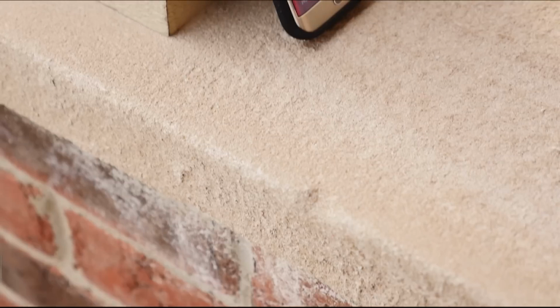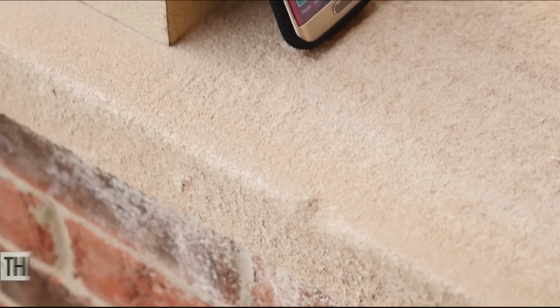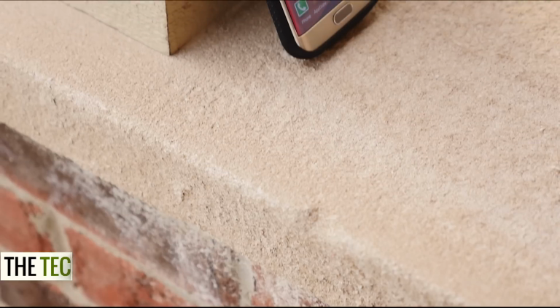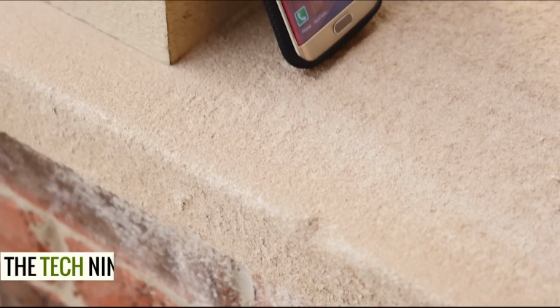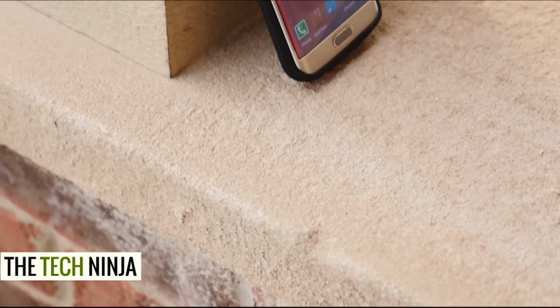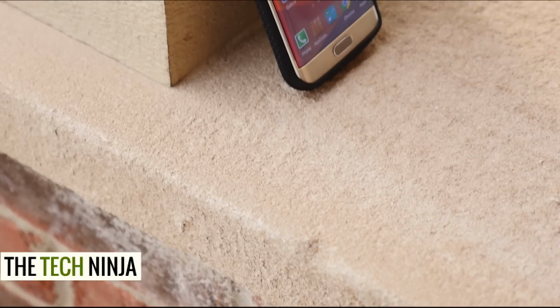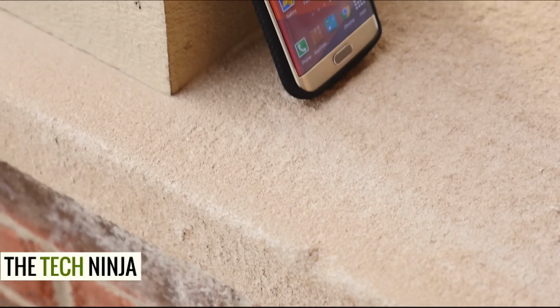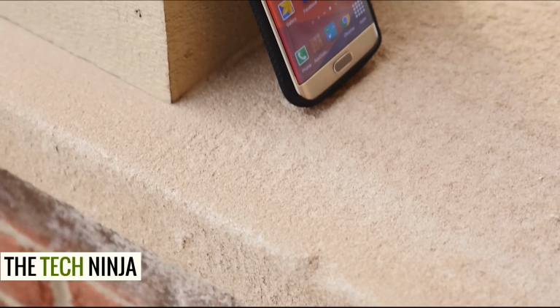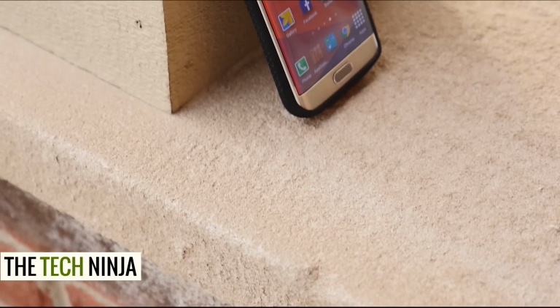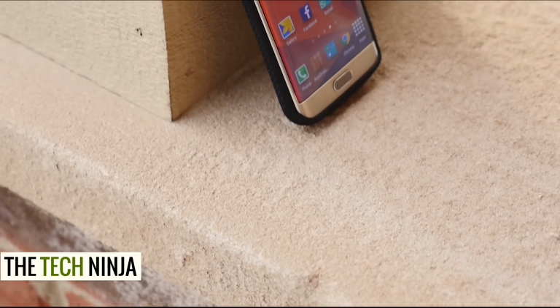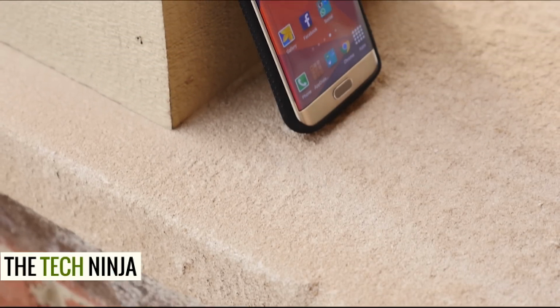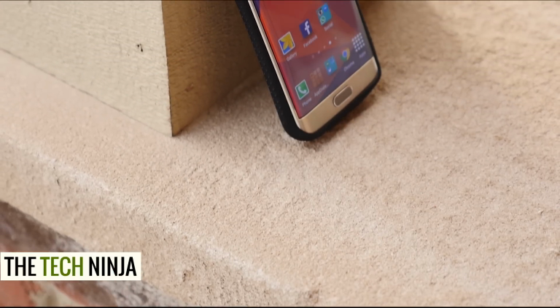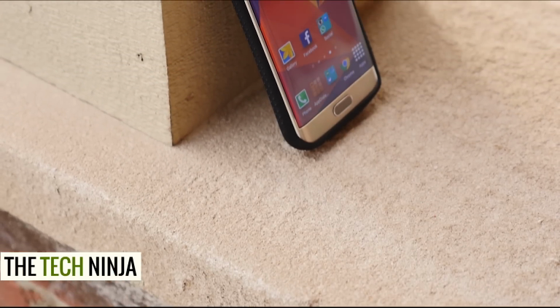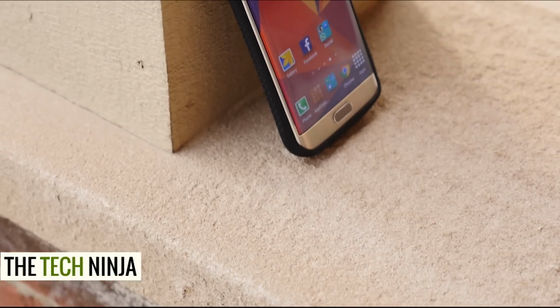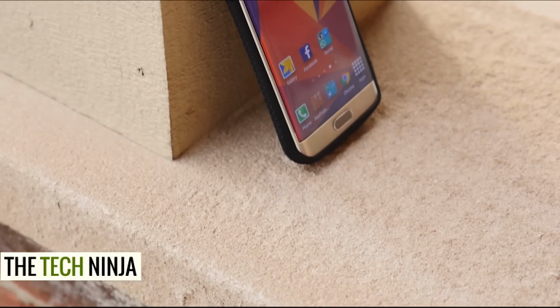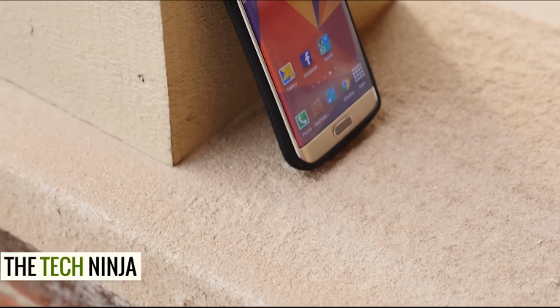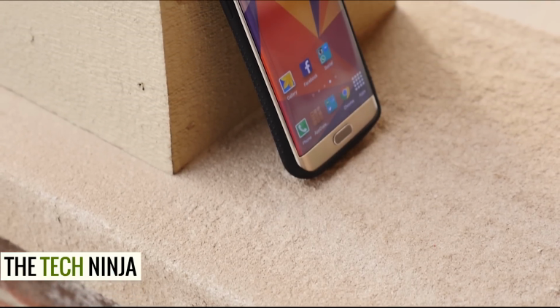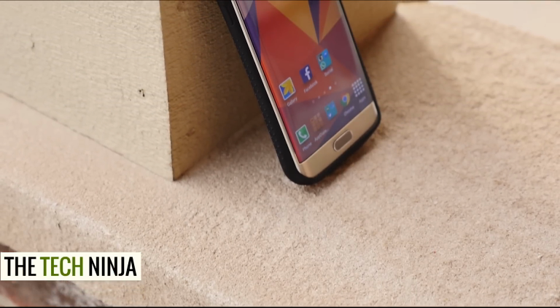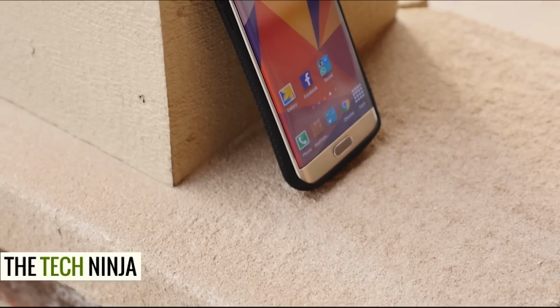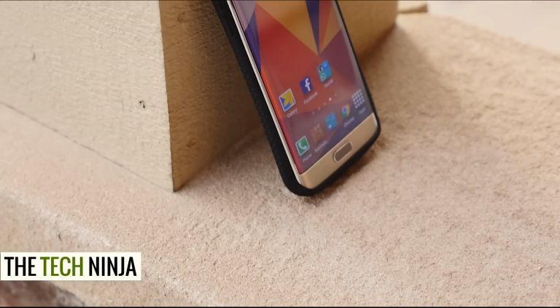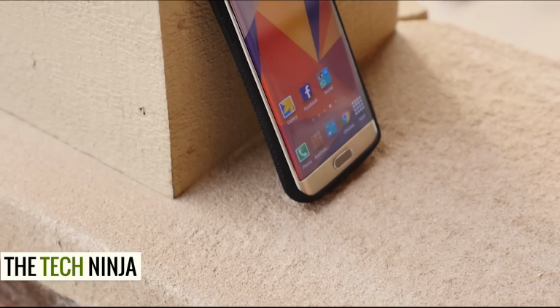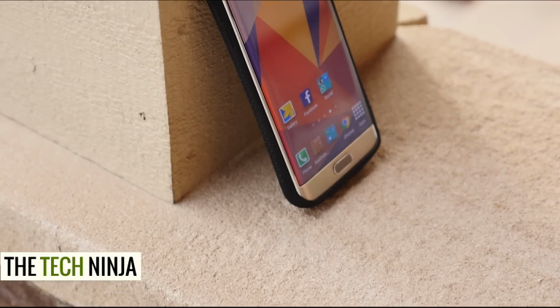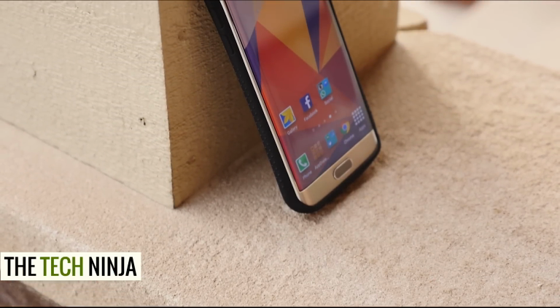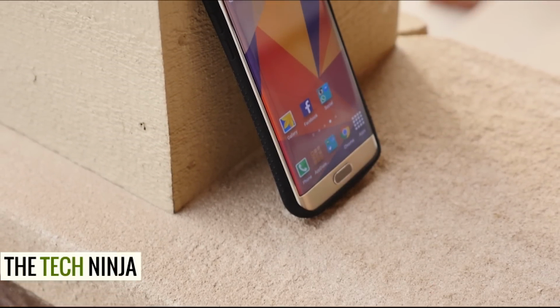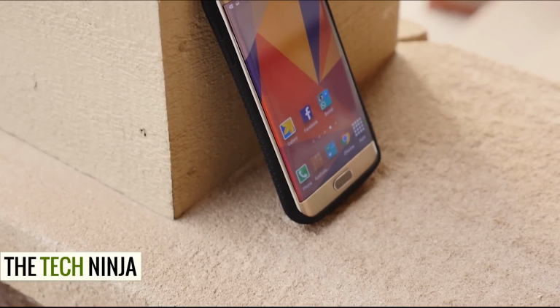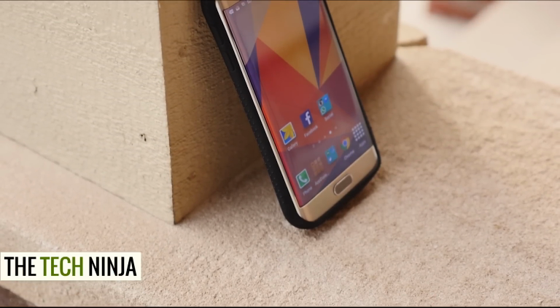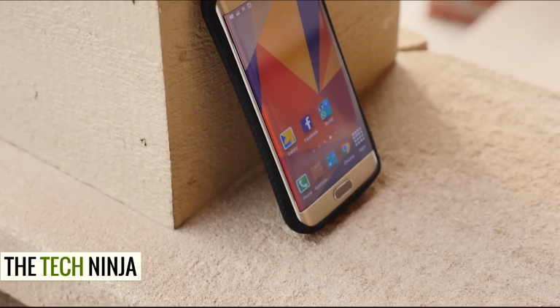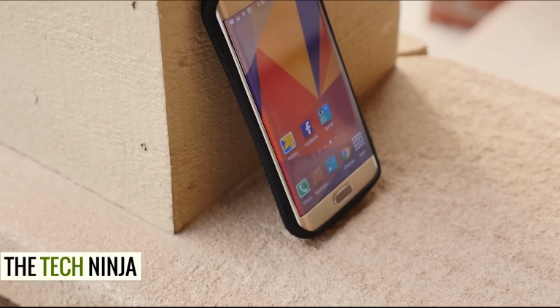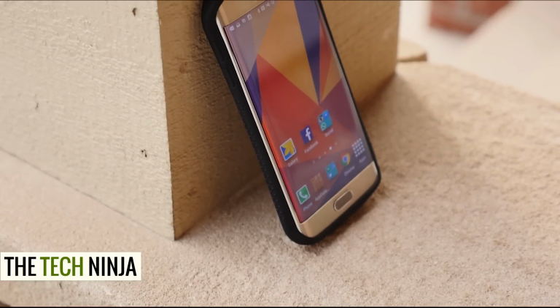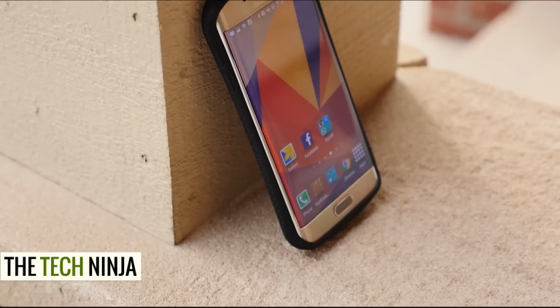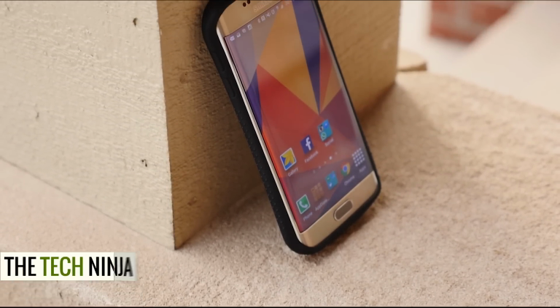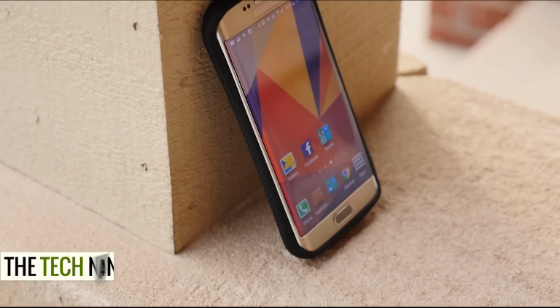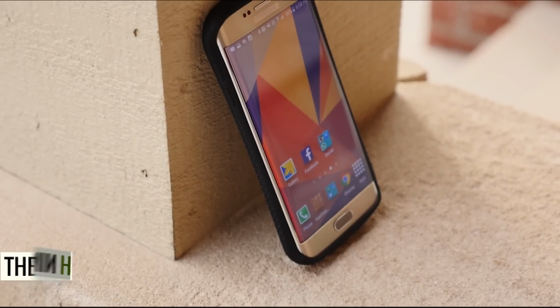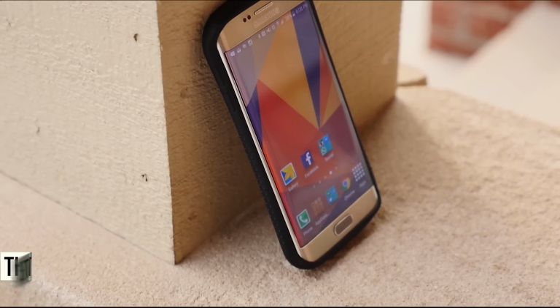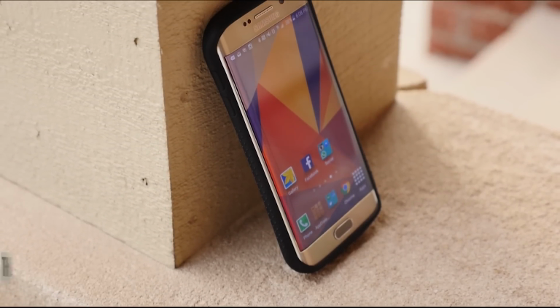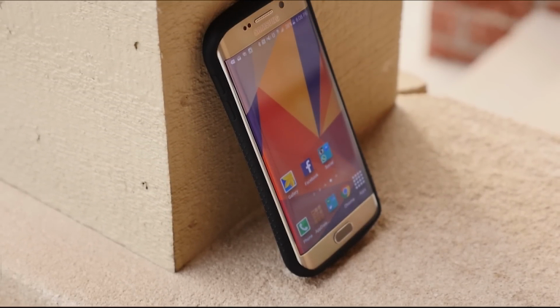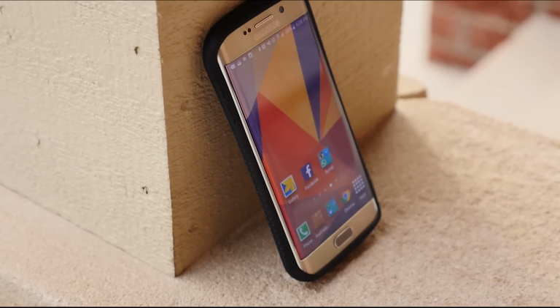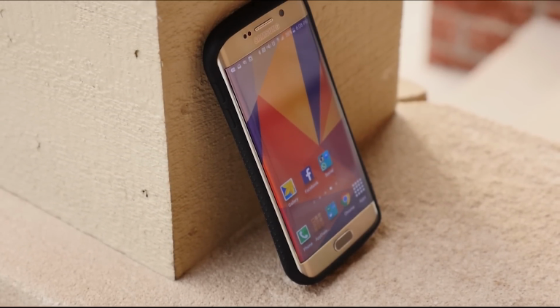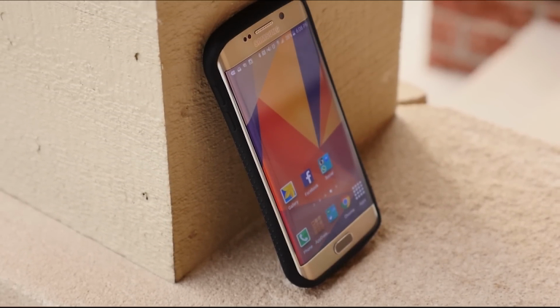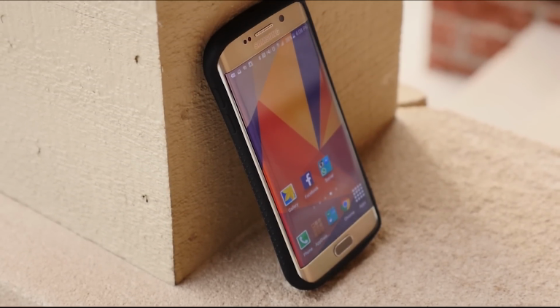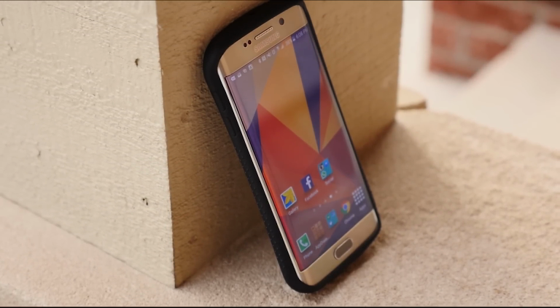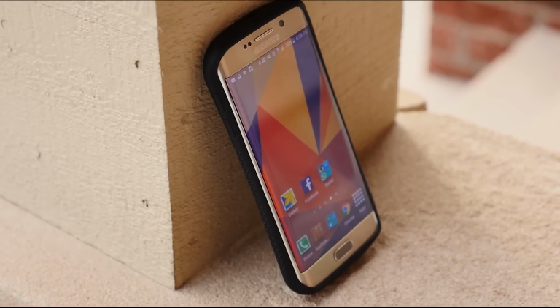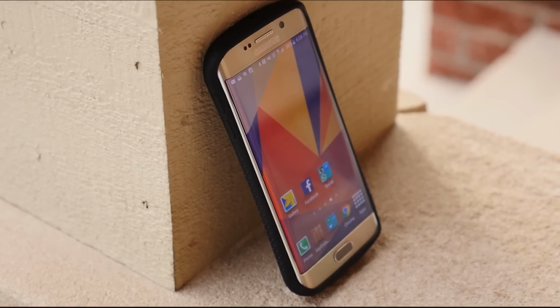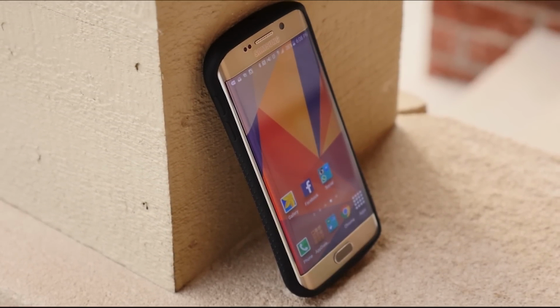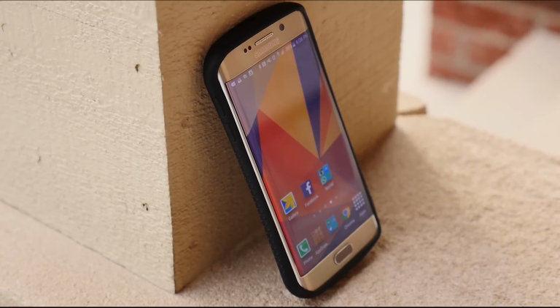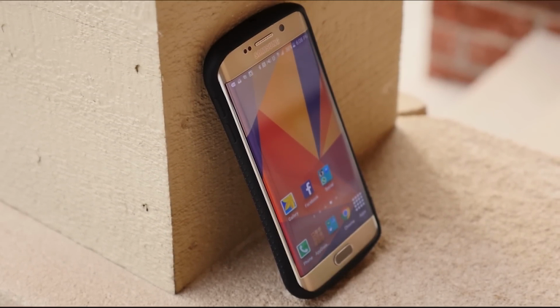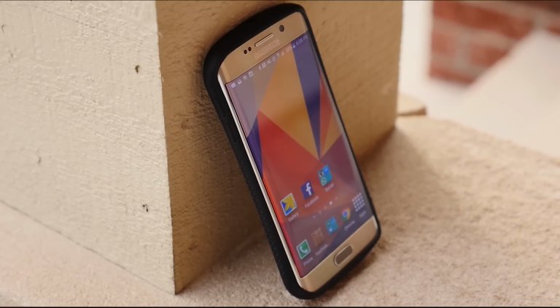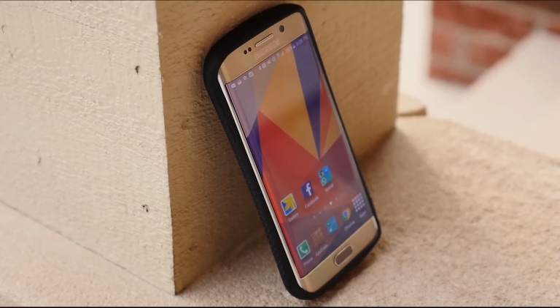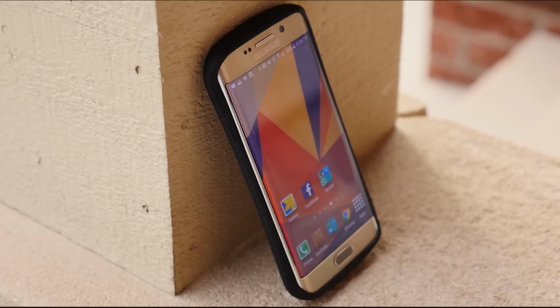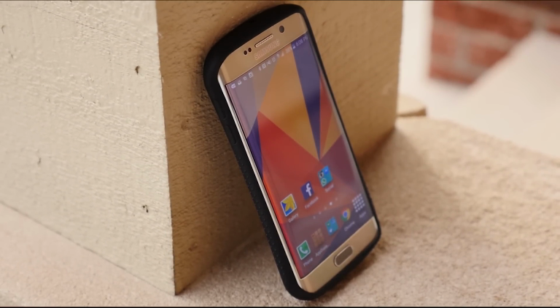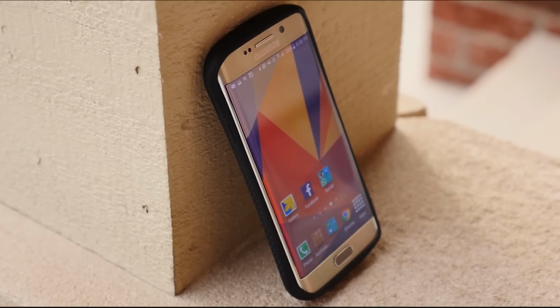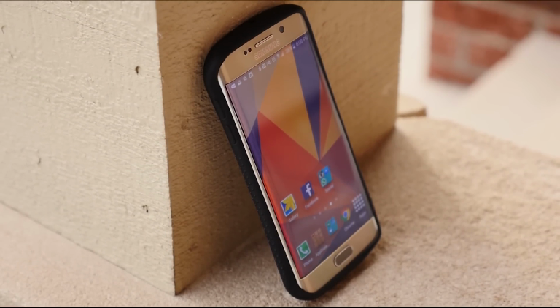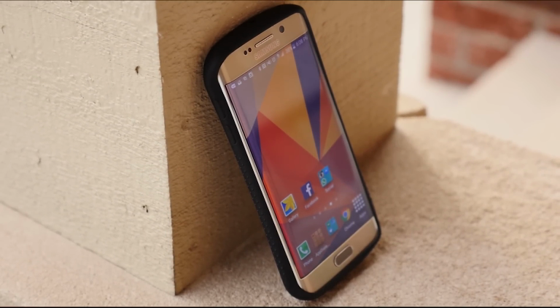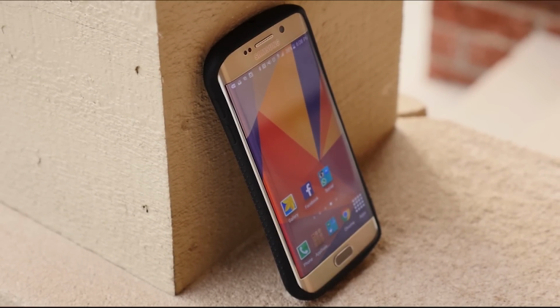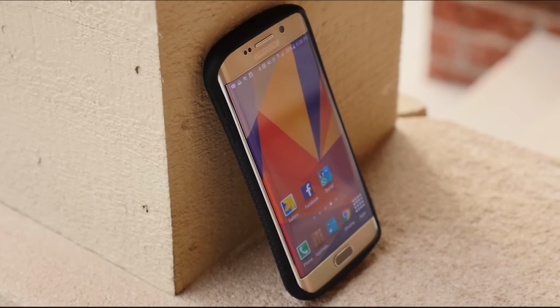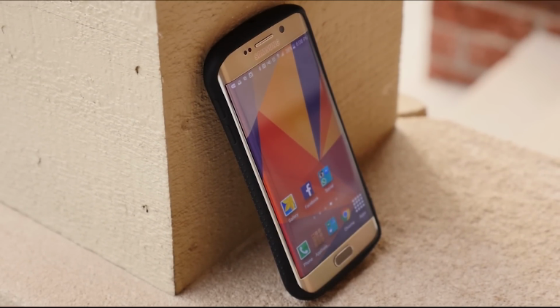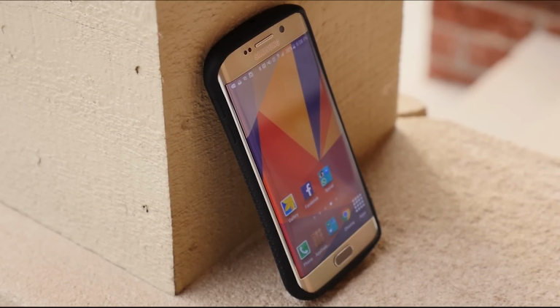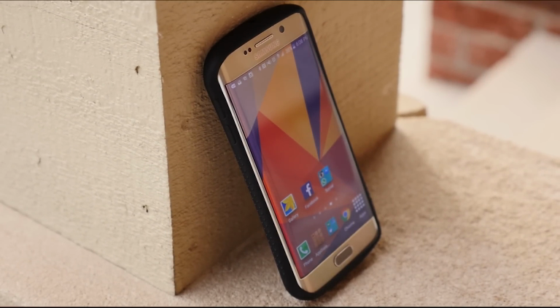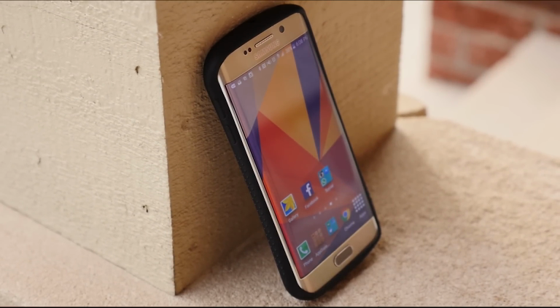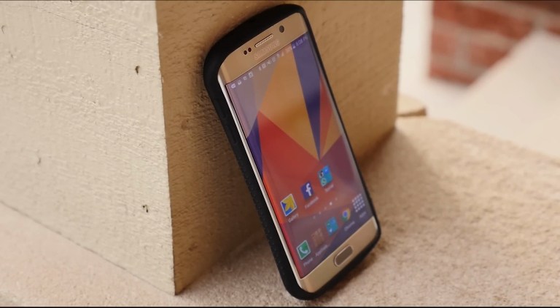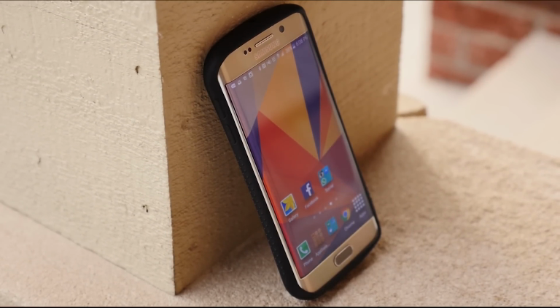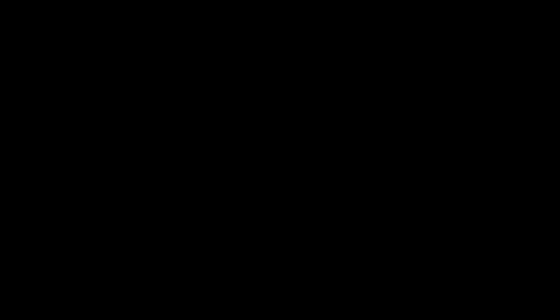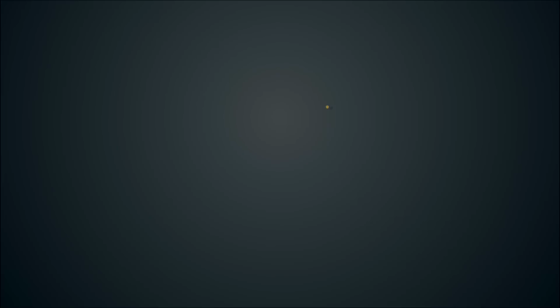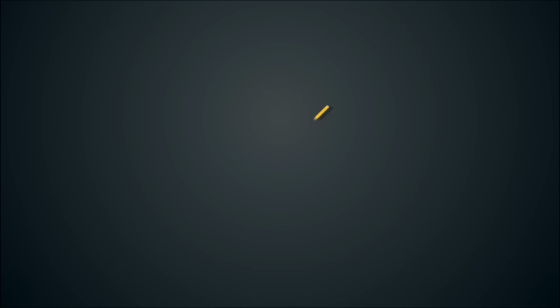YouTube, what's going on? This is Kevin the Tech Ninja and today I'm reviewing the Caseco Shock Express case for the Galaxy S6.